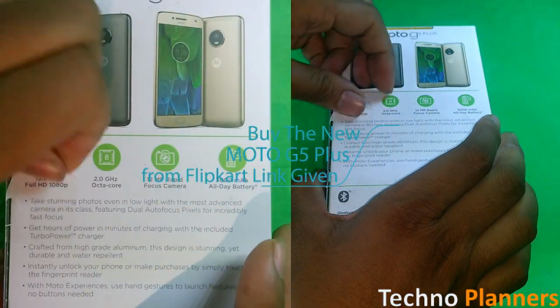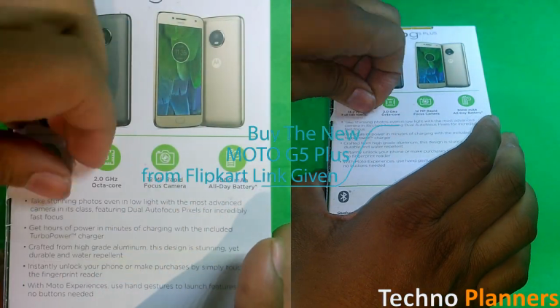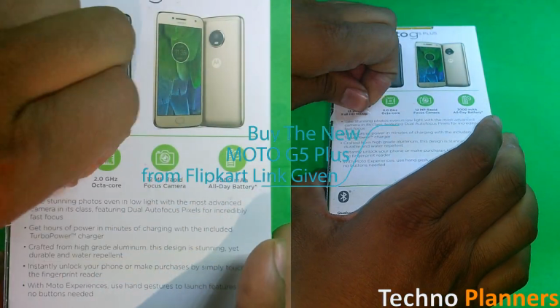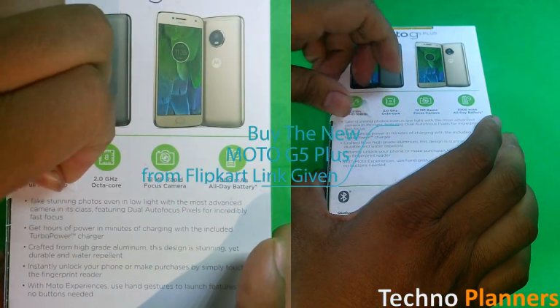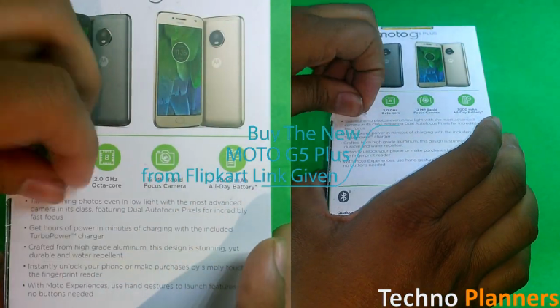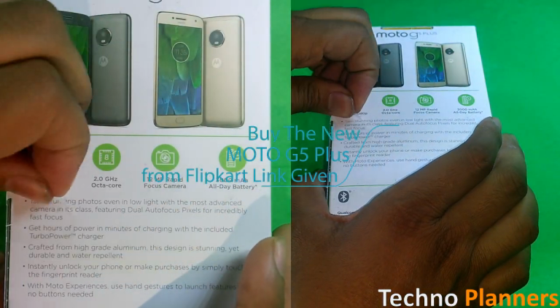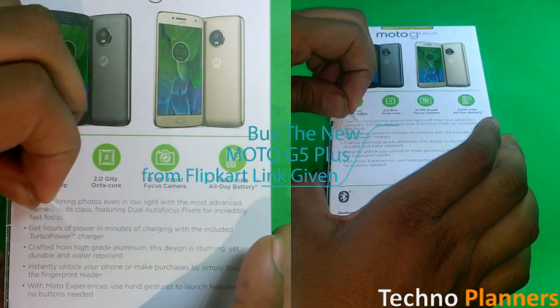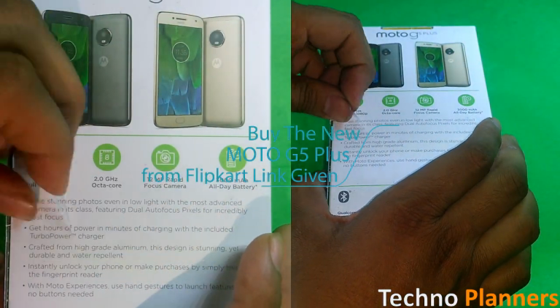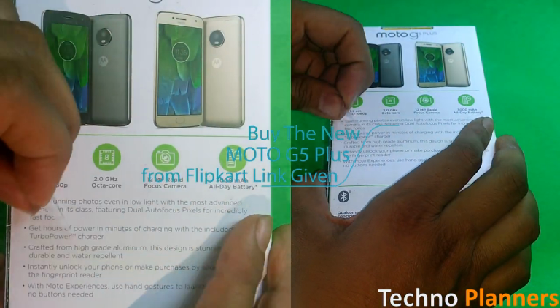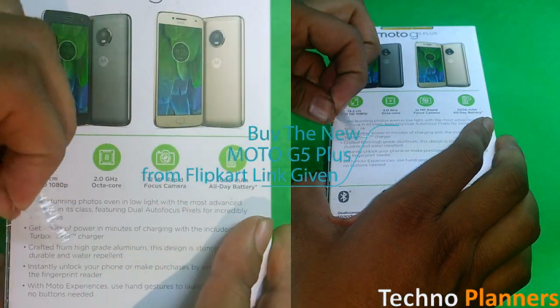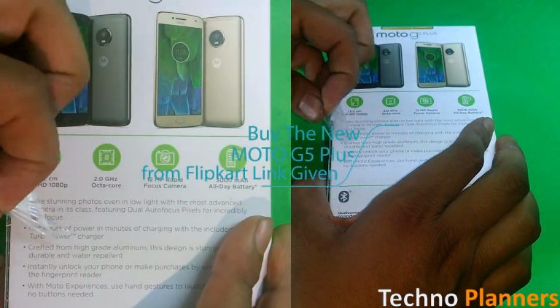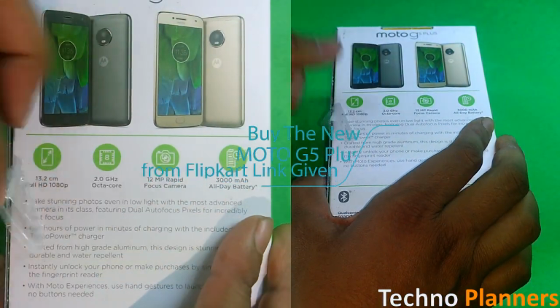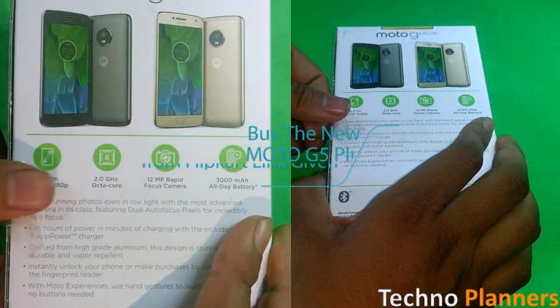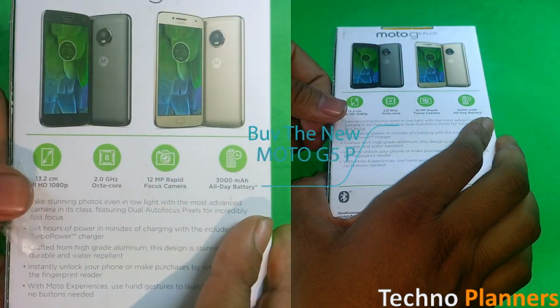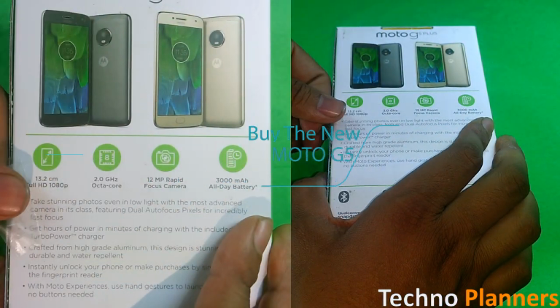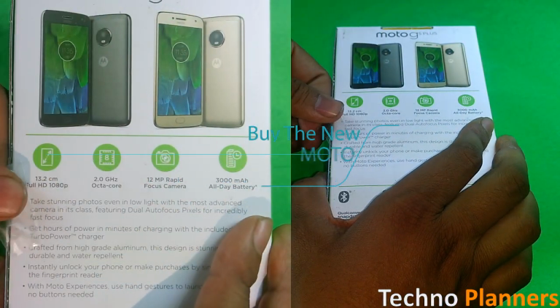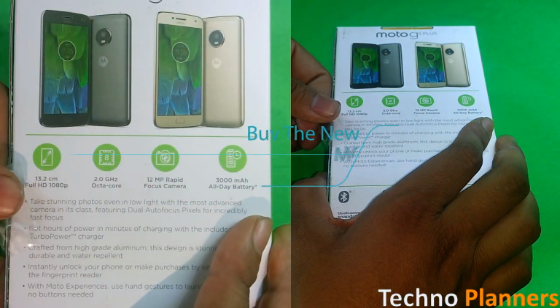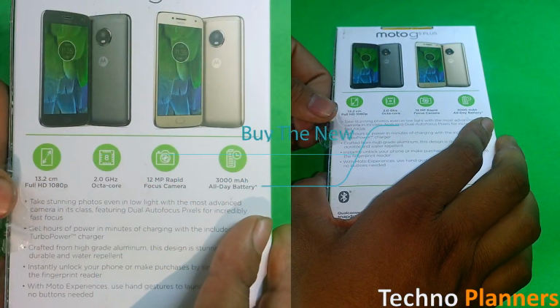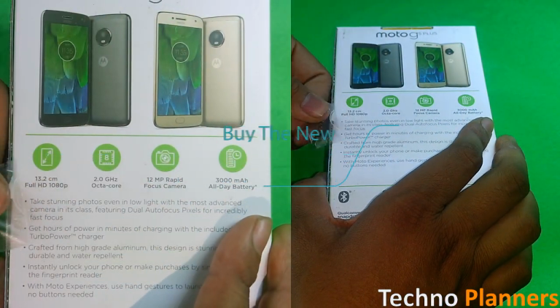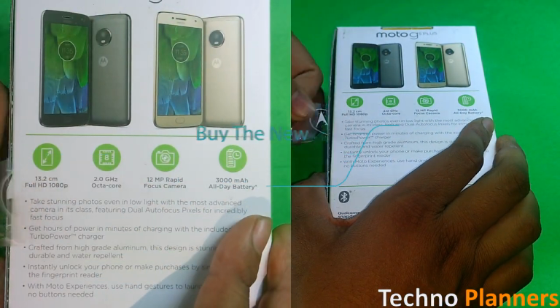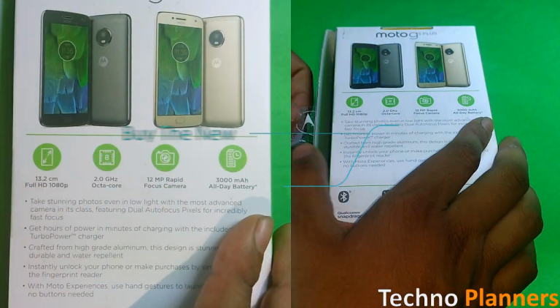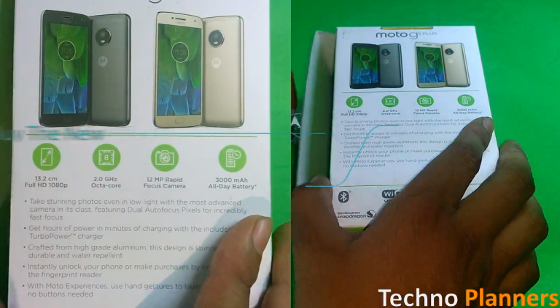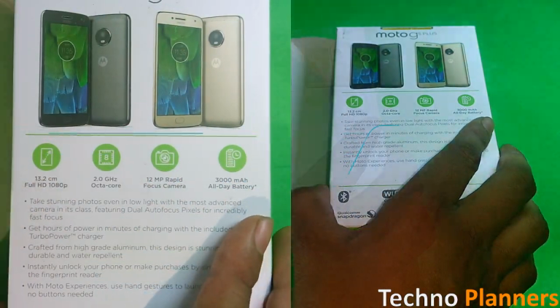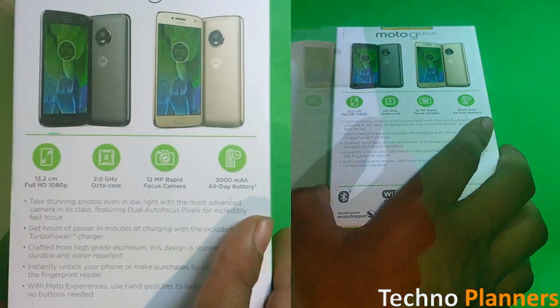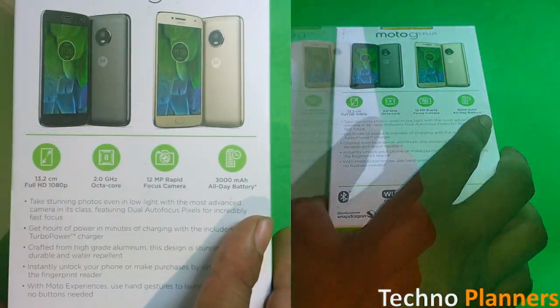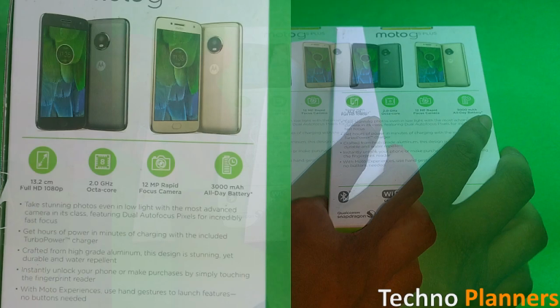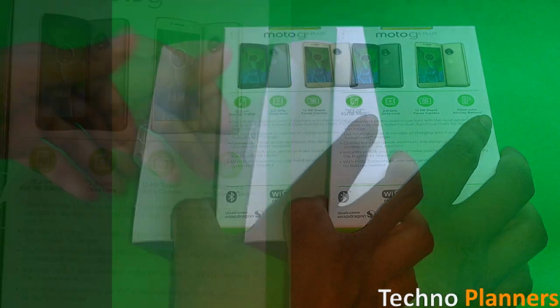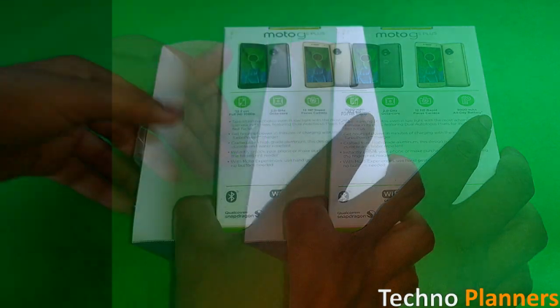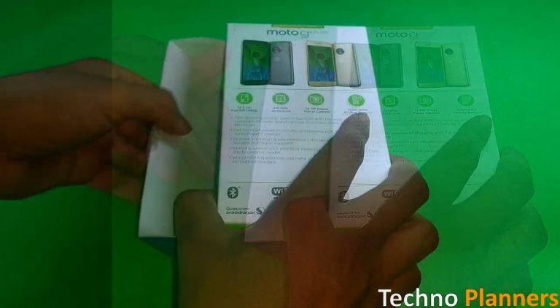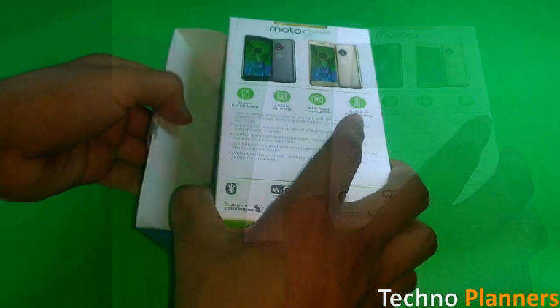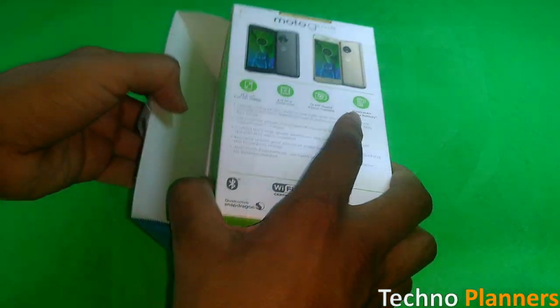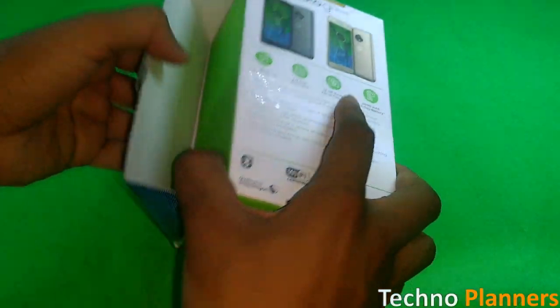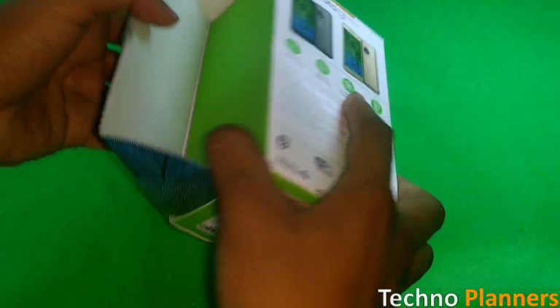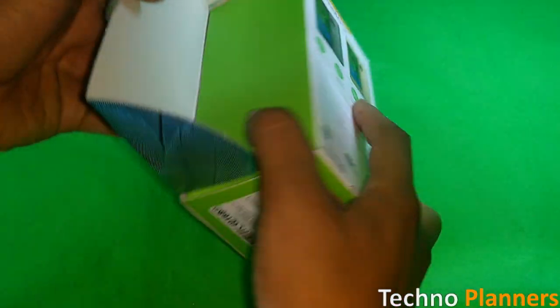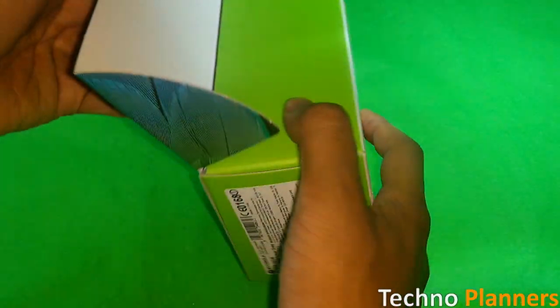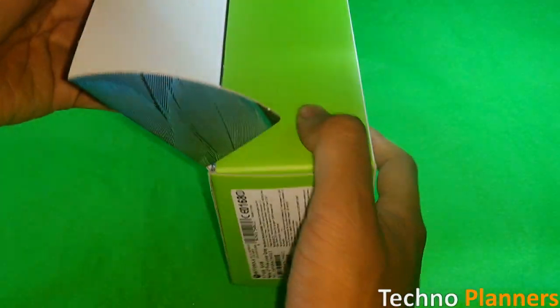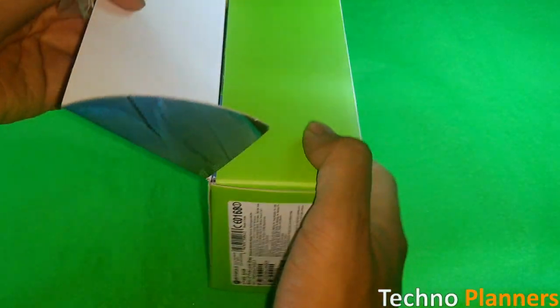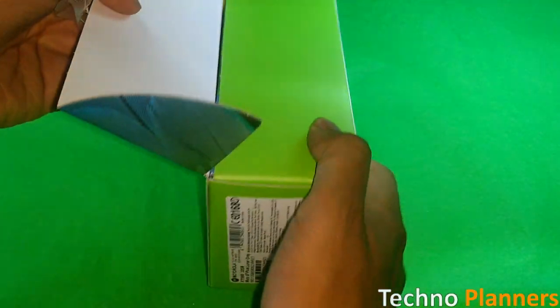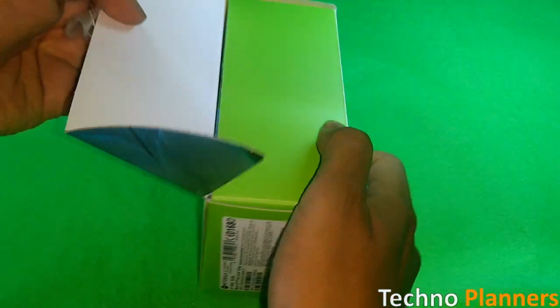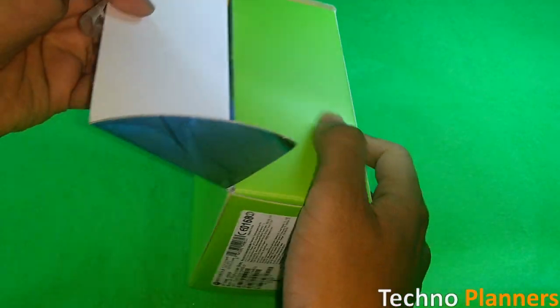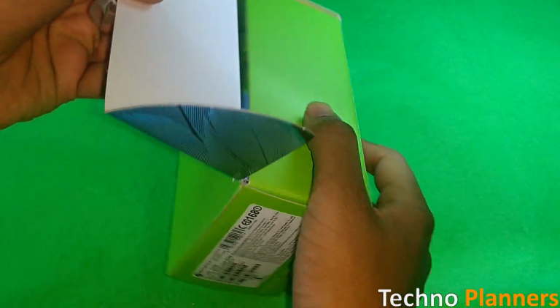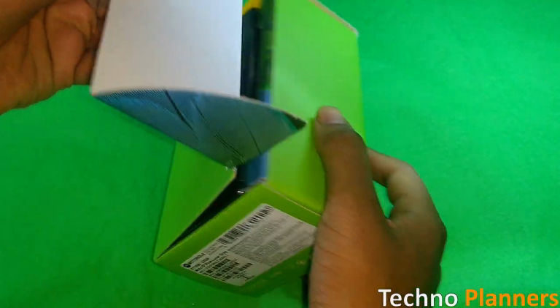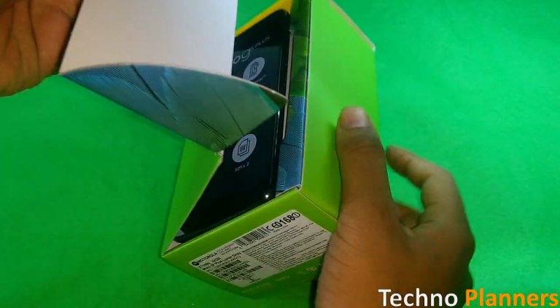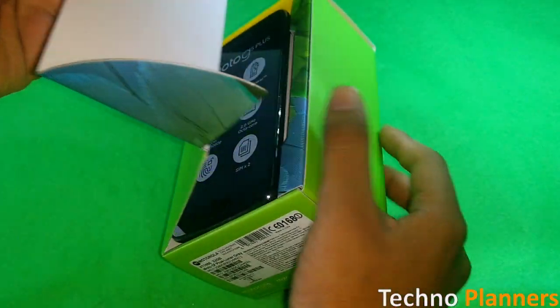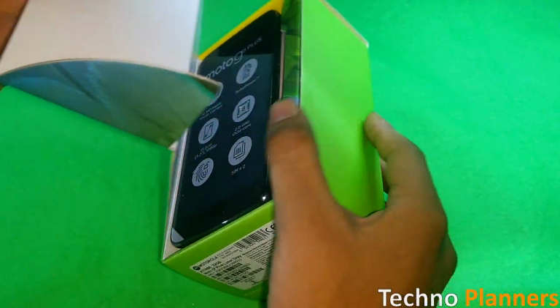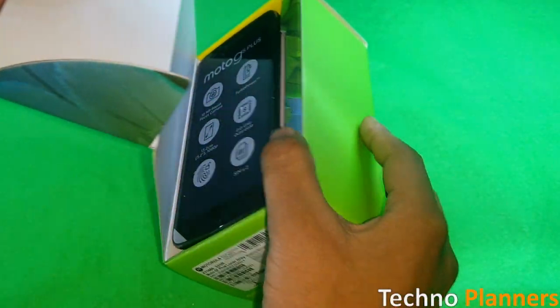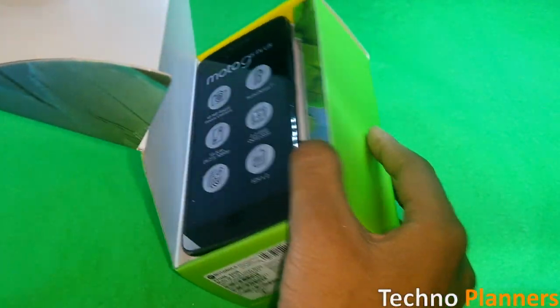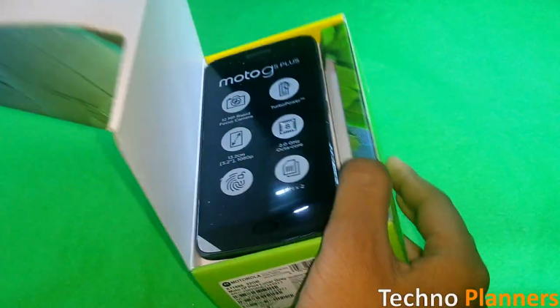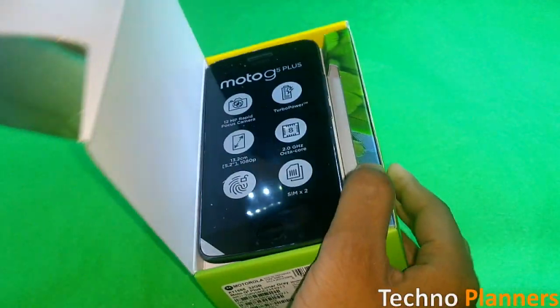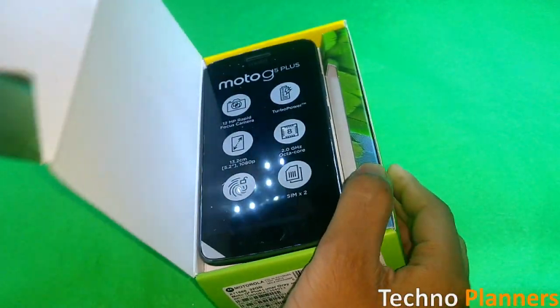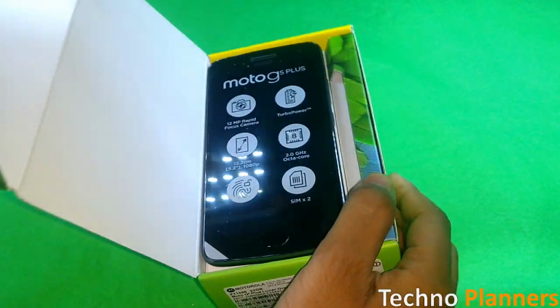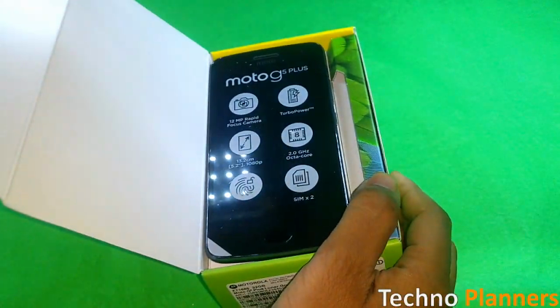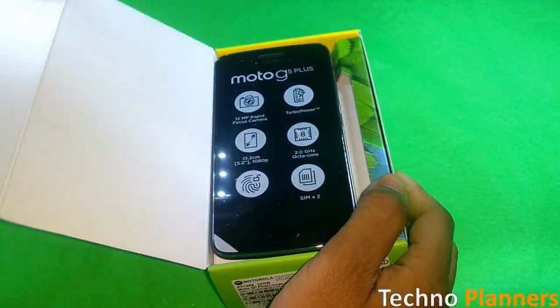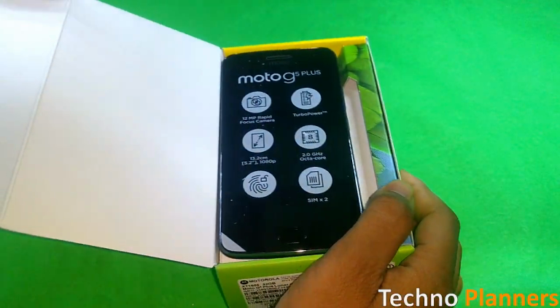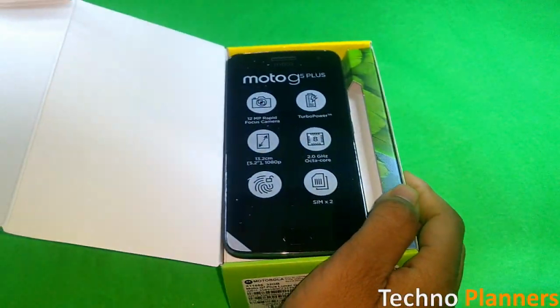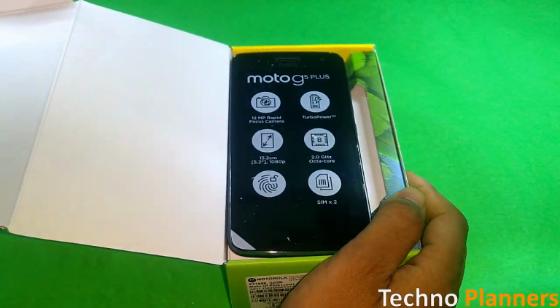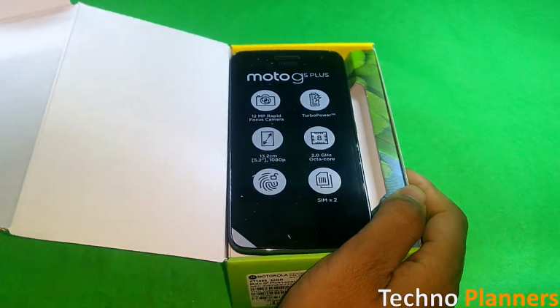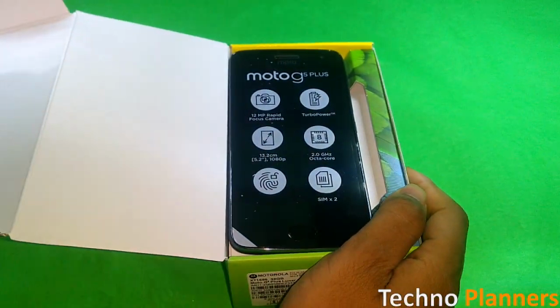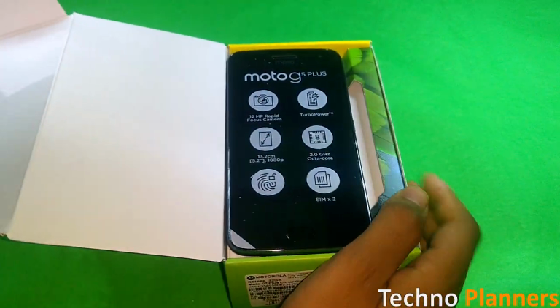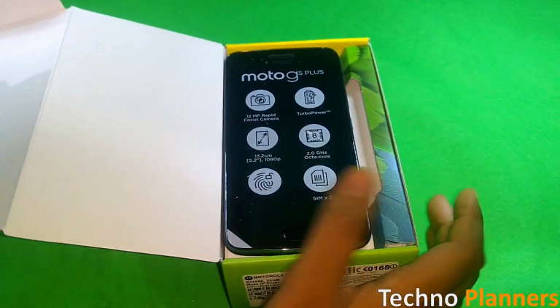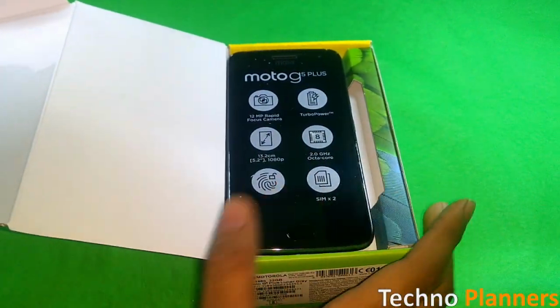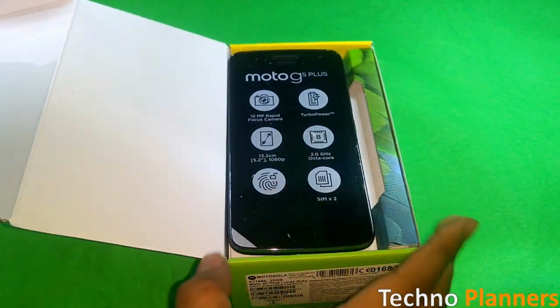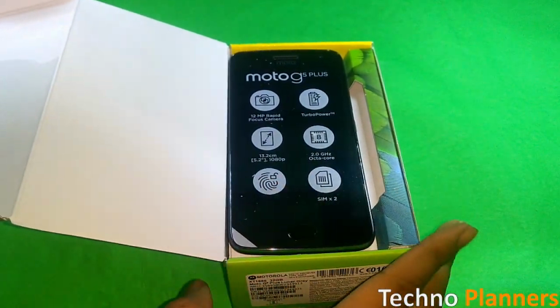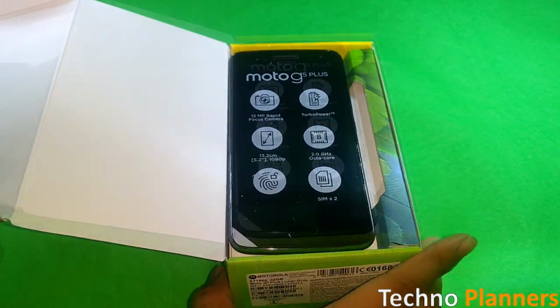So just quickly break the seal. This is the grey color, and this device is also available in gold color.